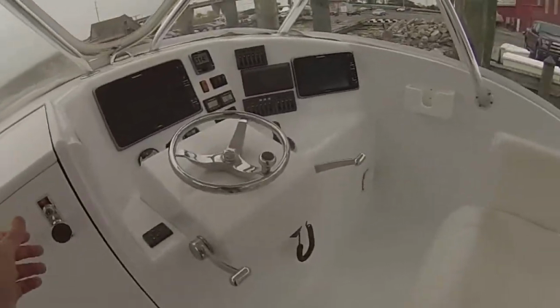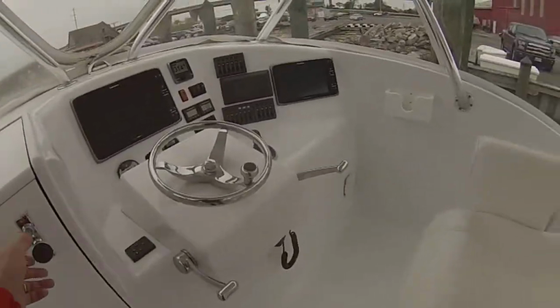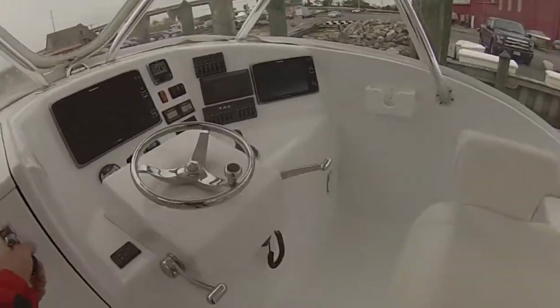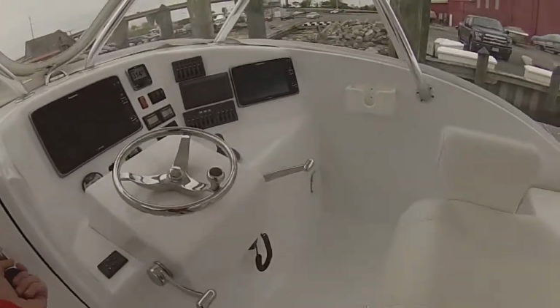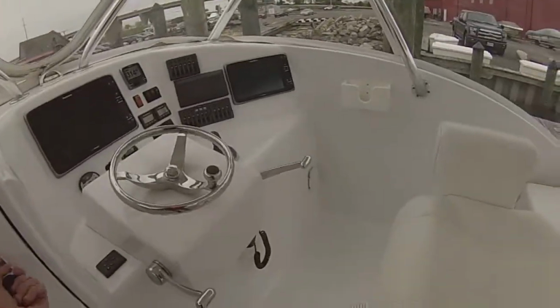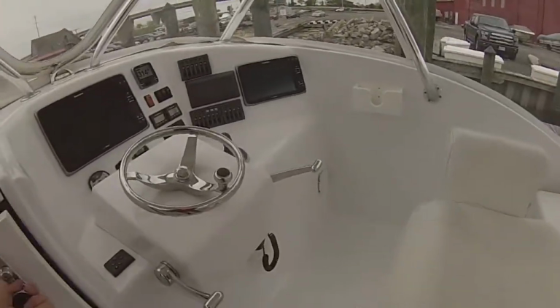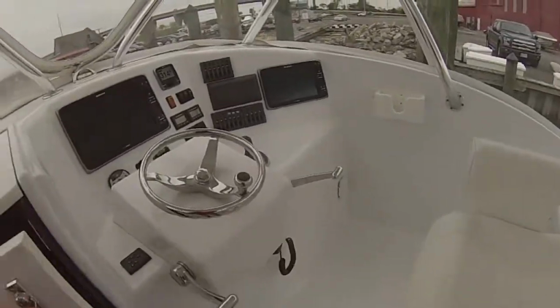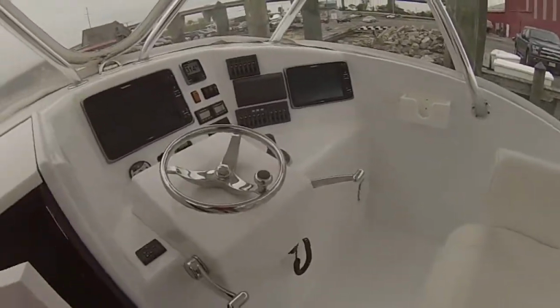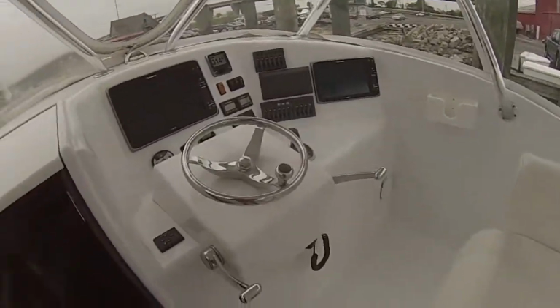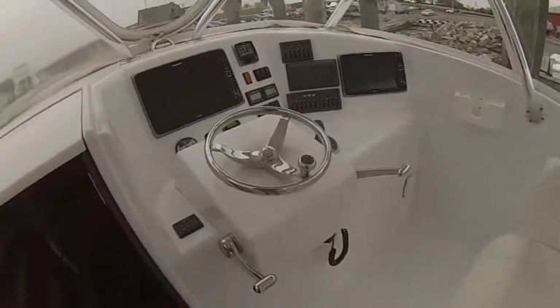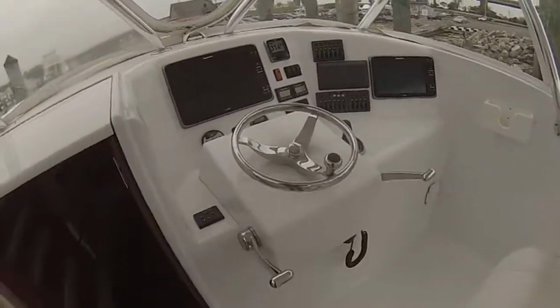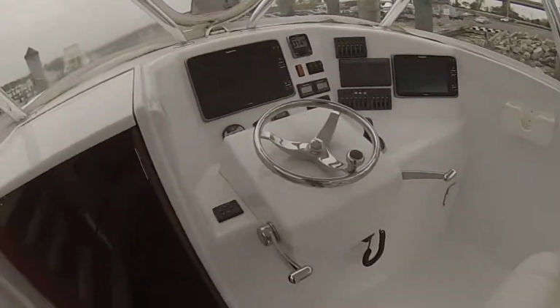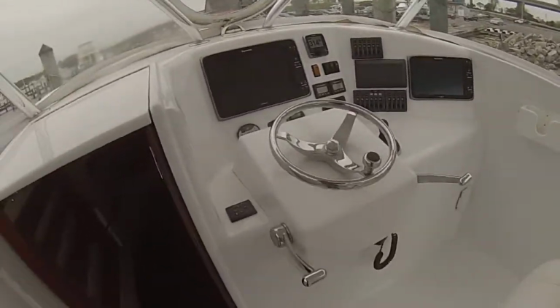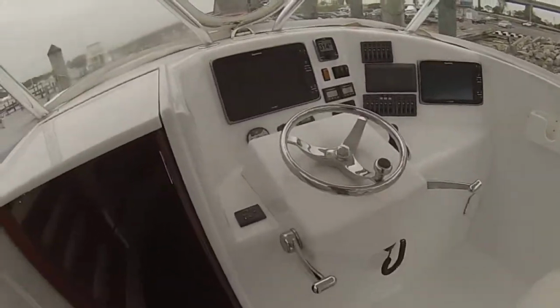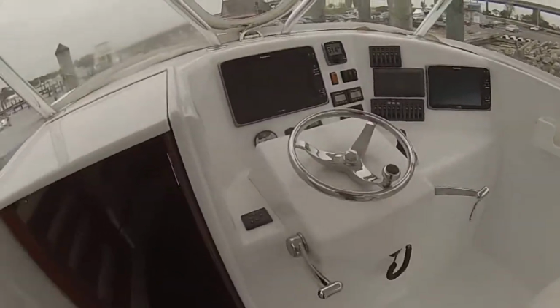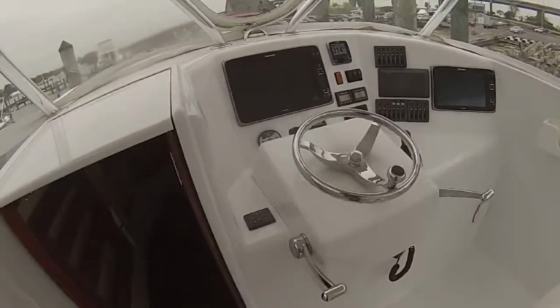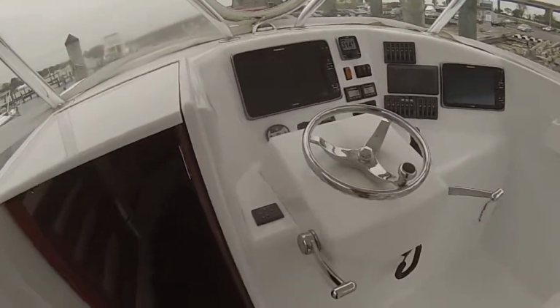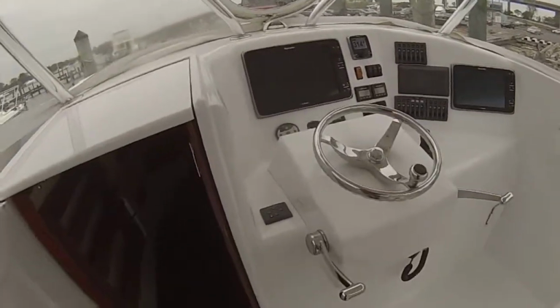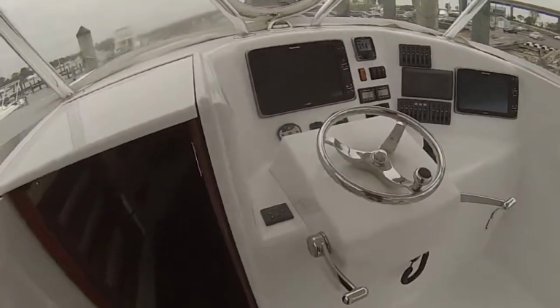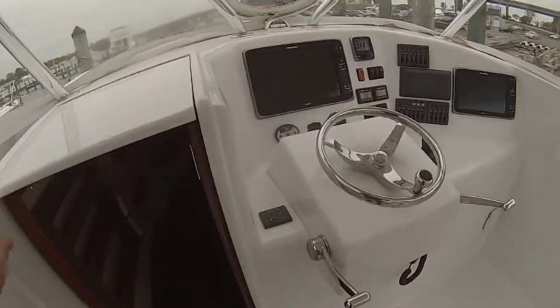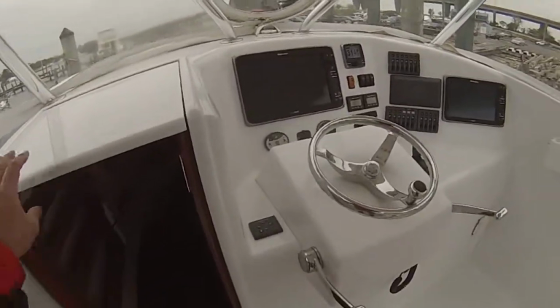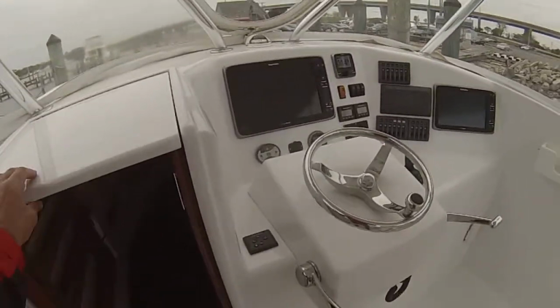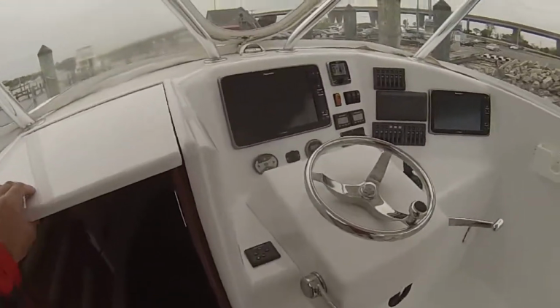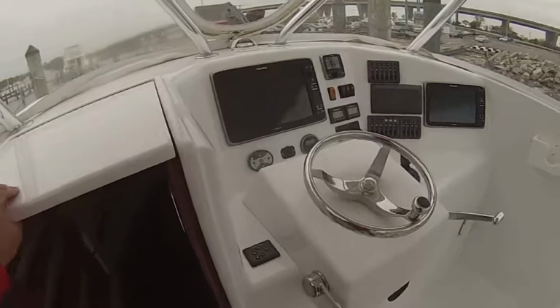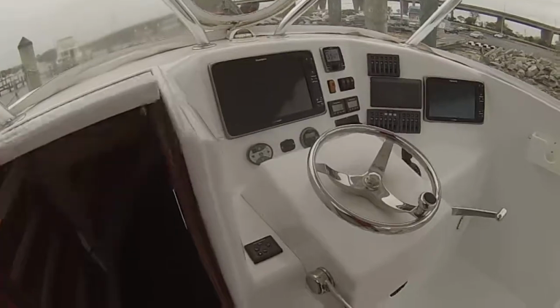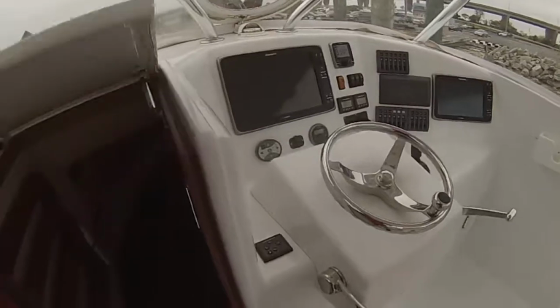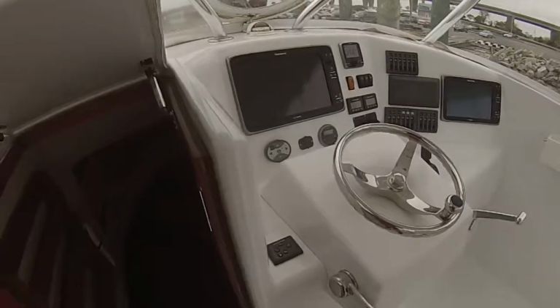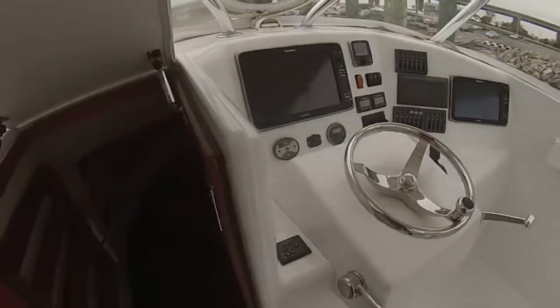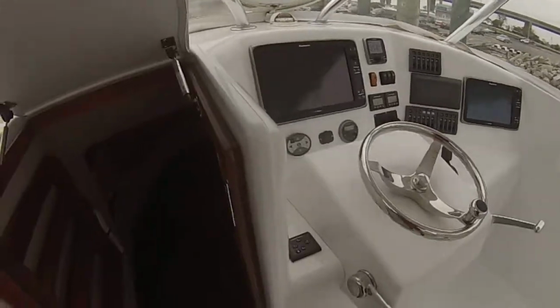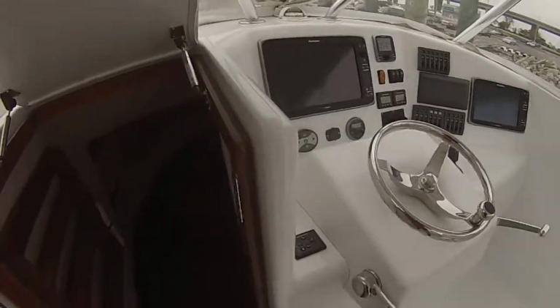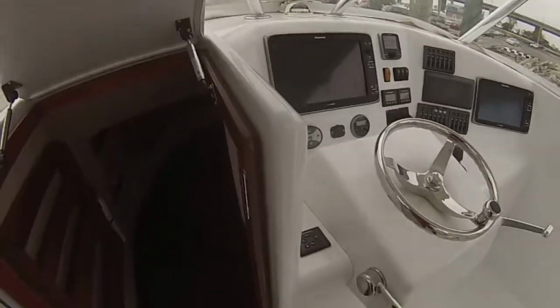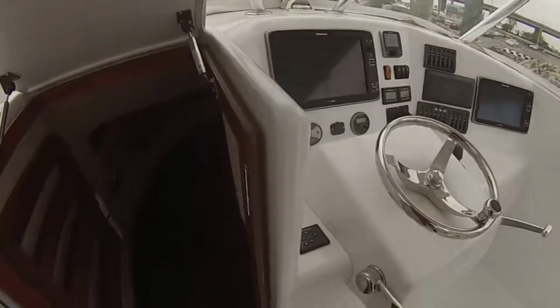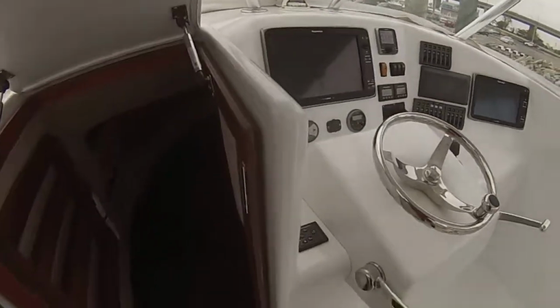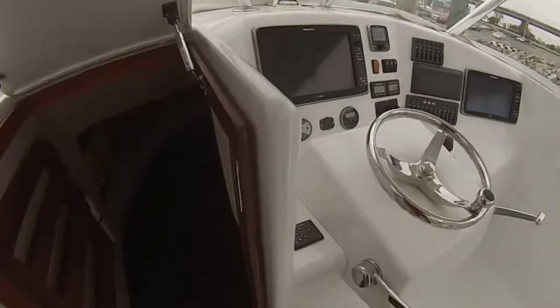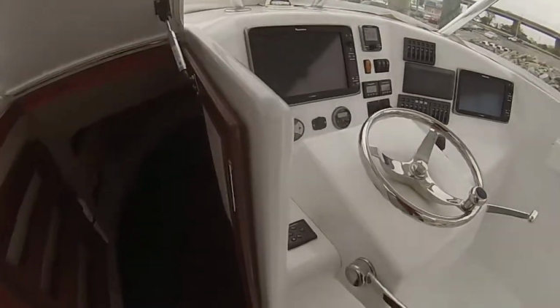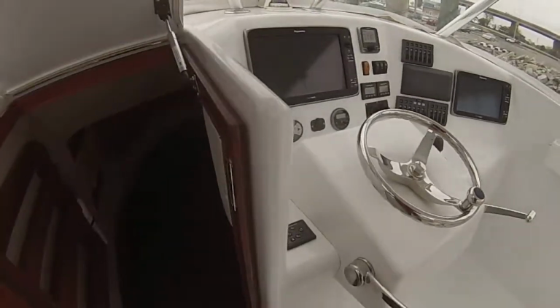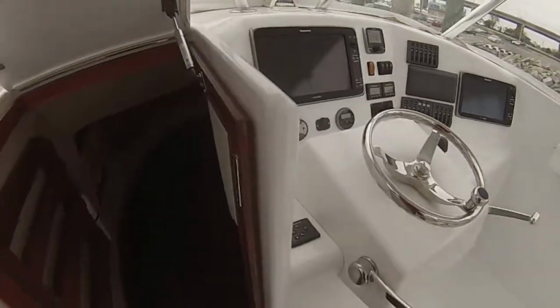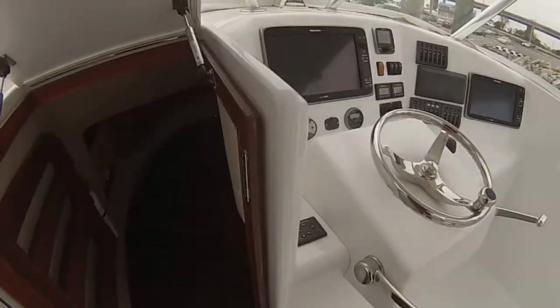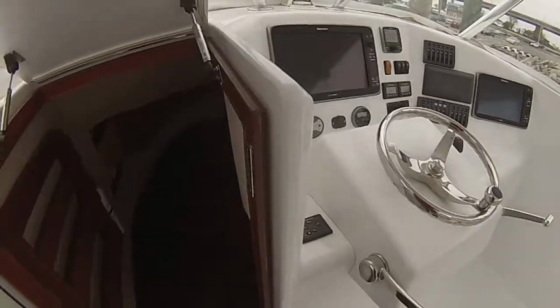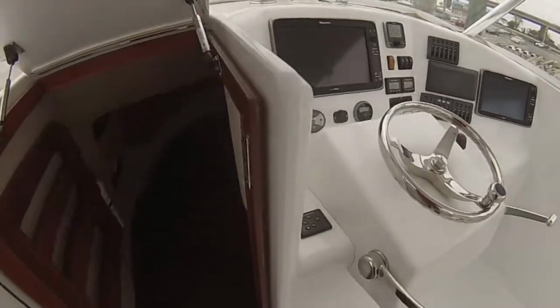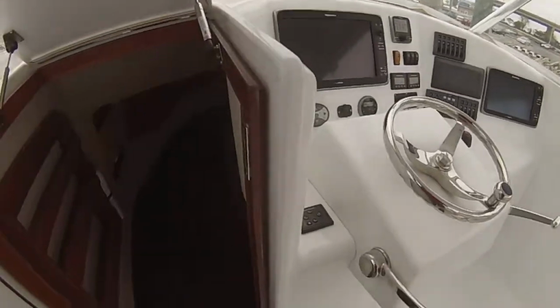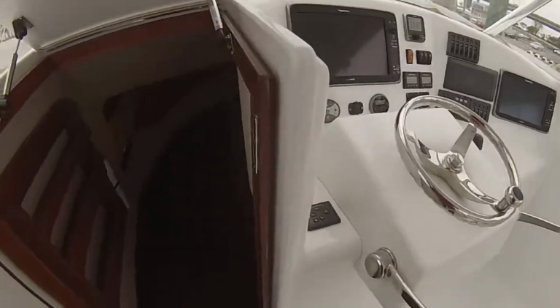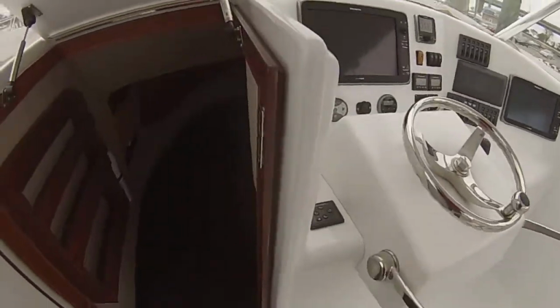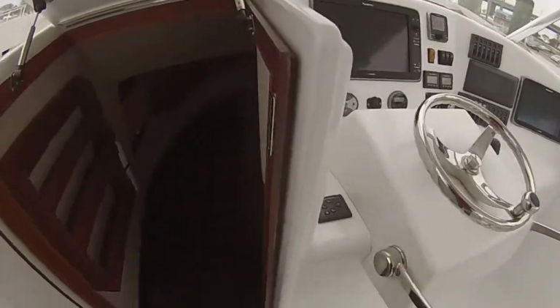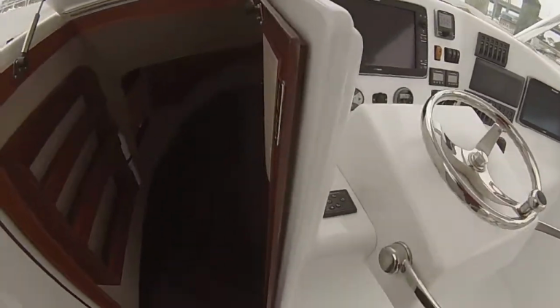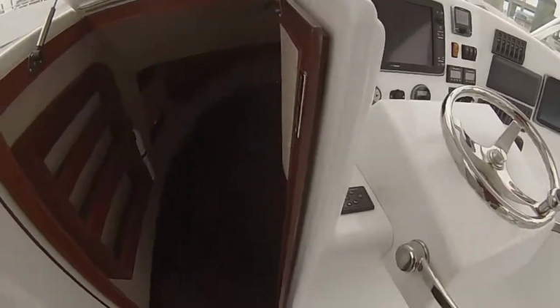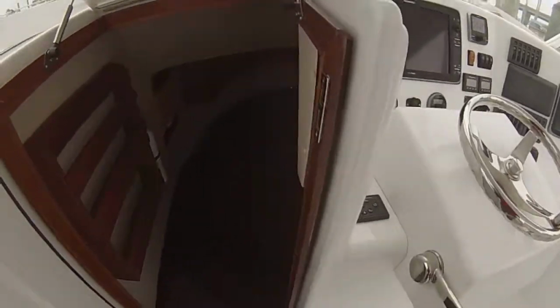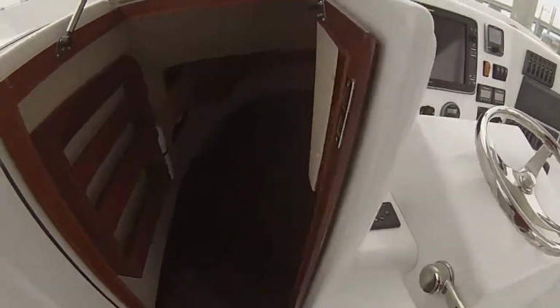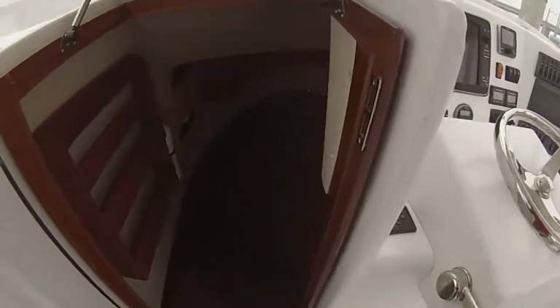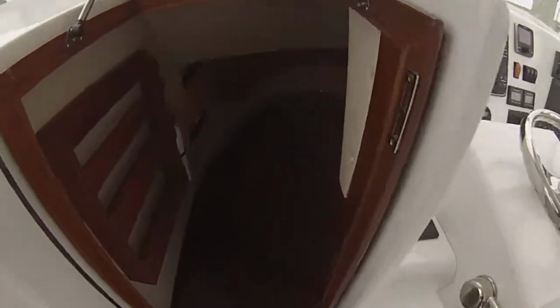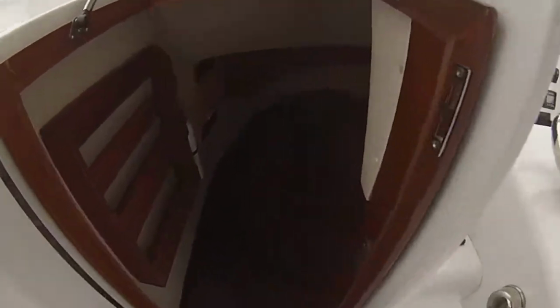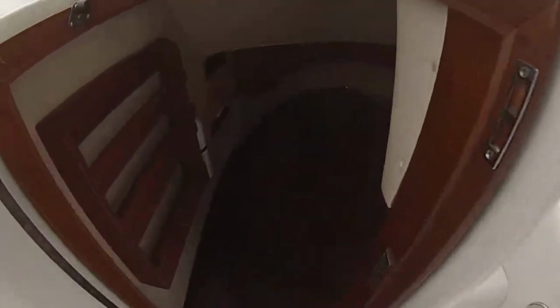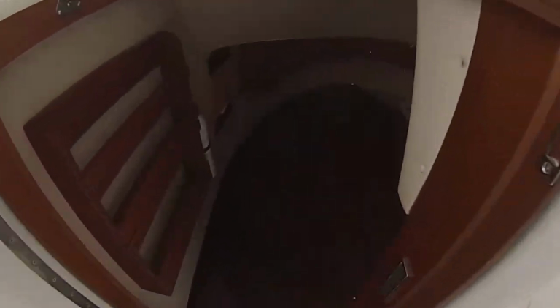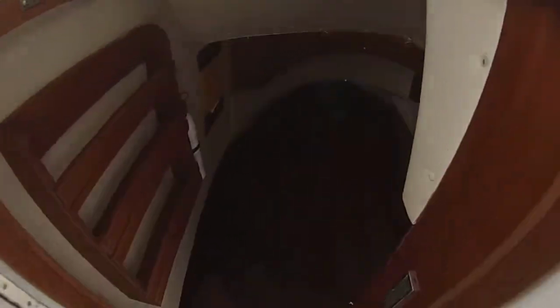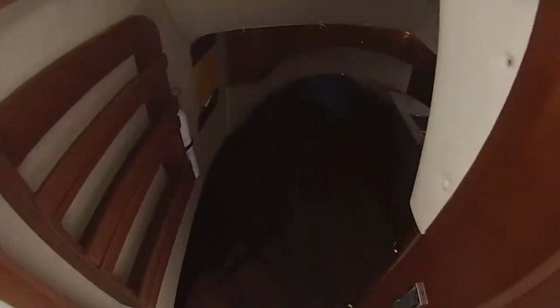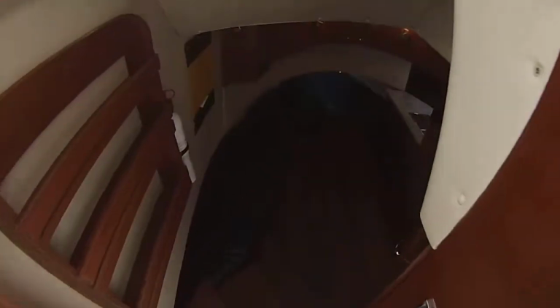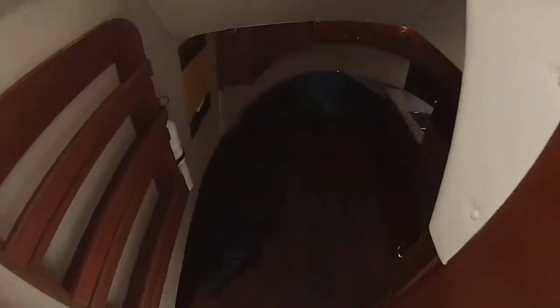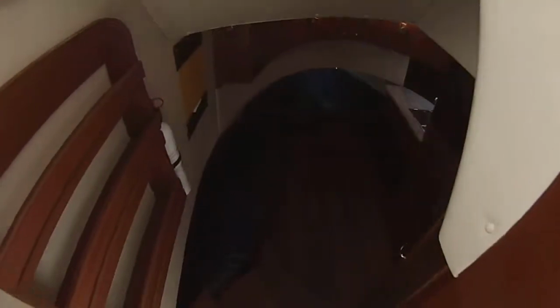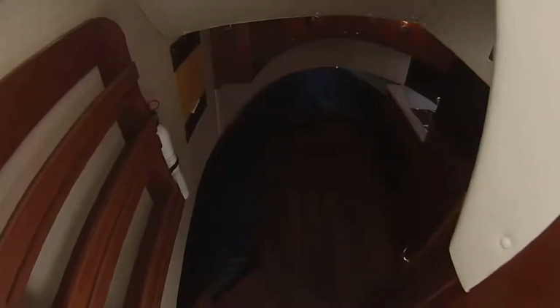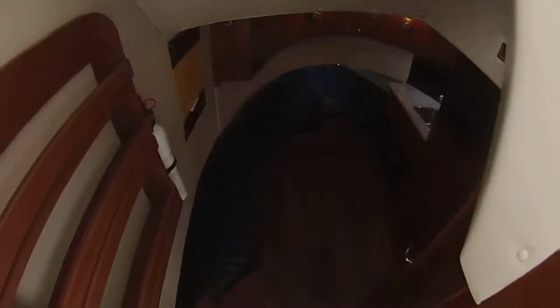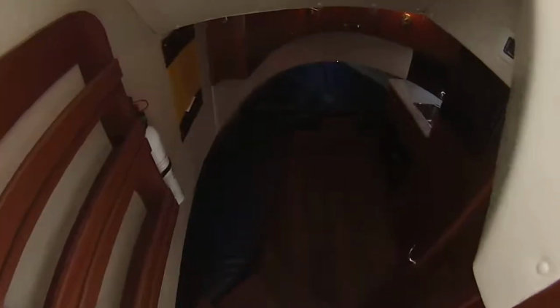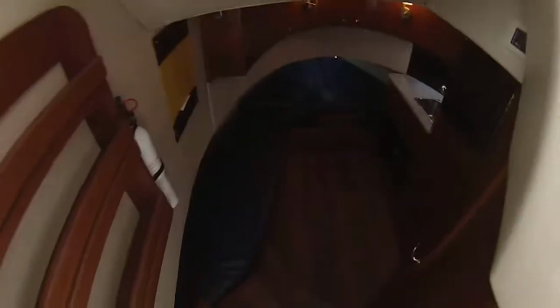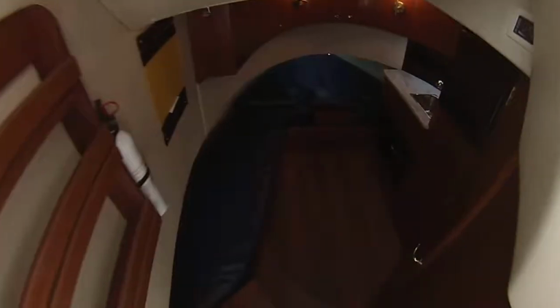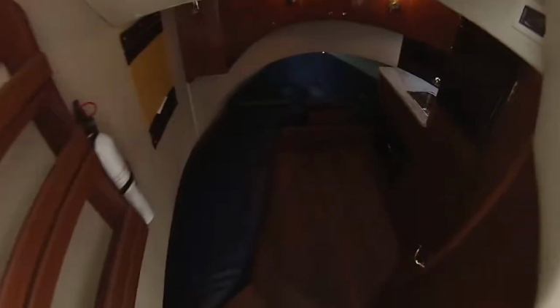Loaded Raymarine electronics, FLIR camera. Perfect boat to go over to the Bahamas, fish the Chesapeake, go up to New England.